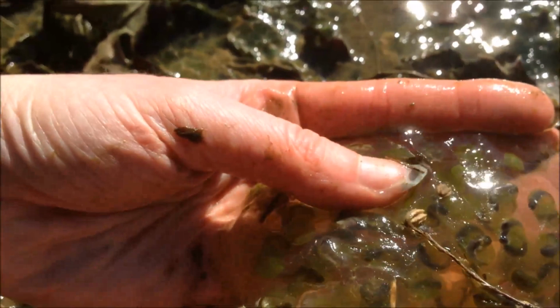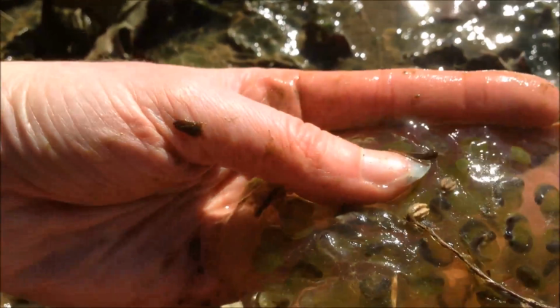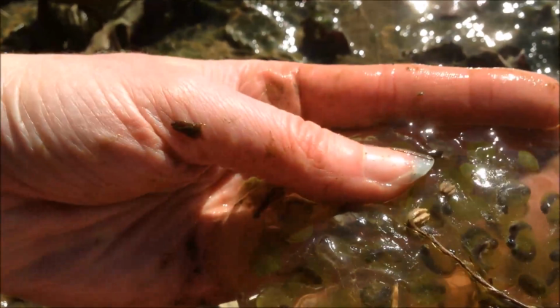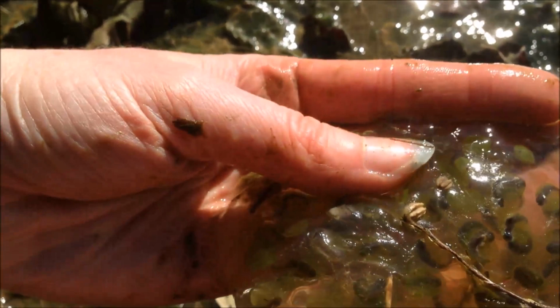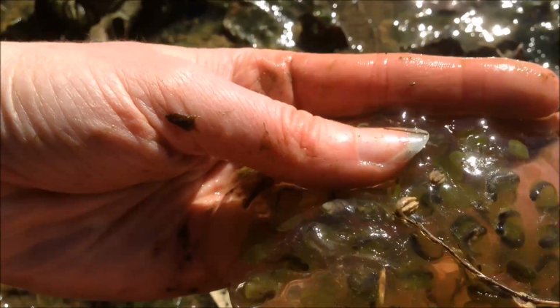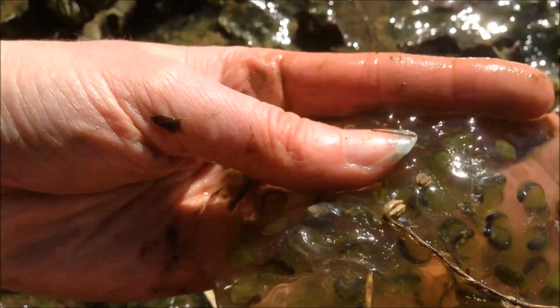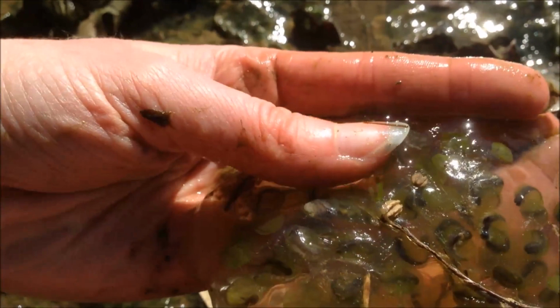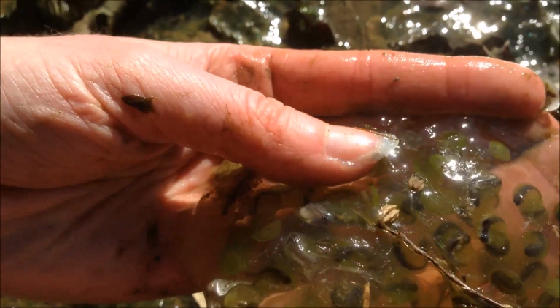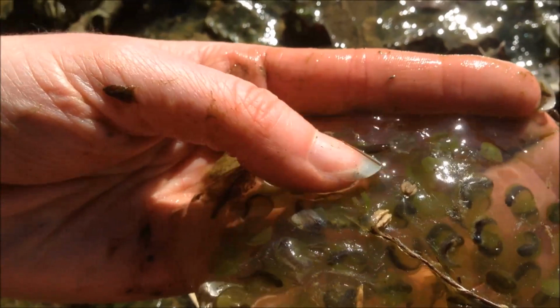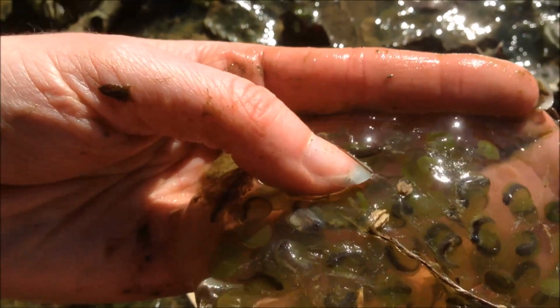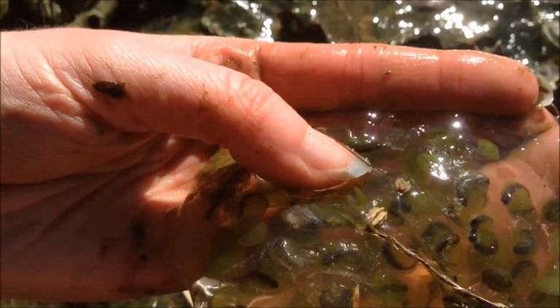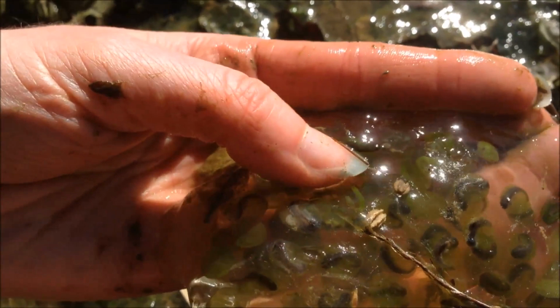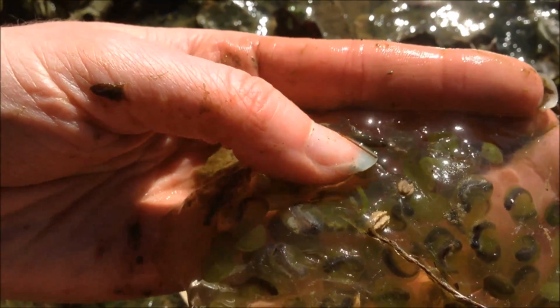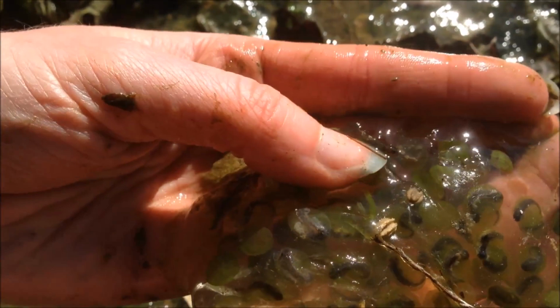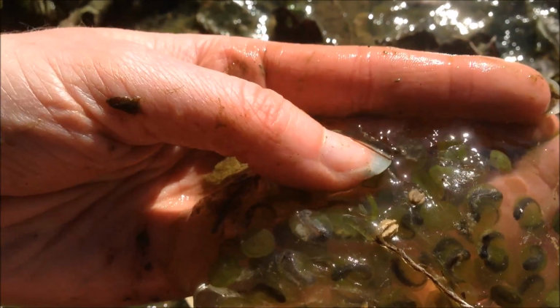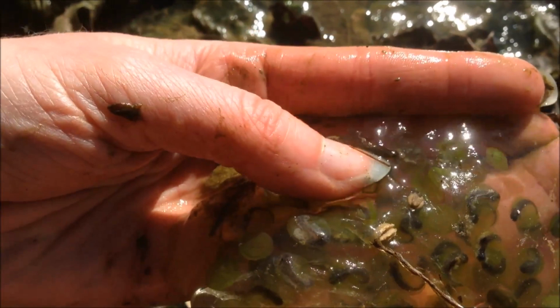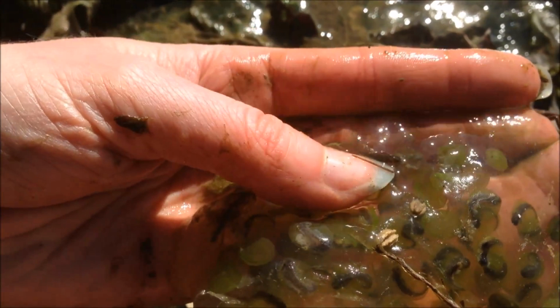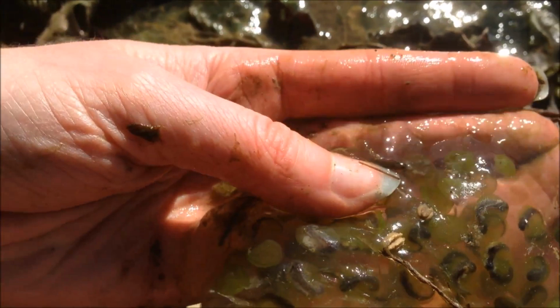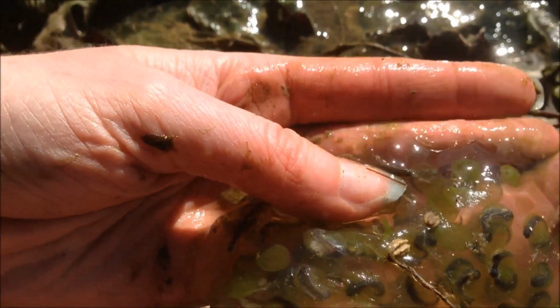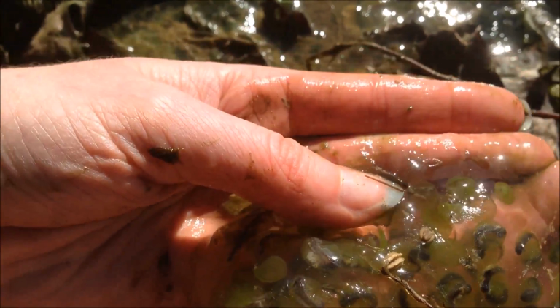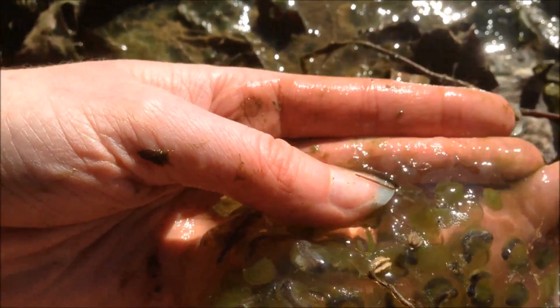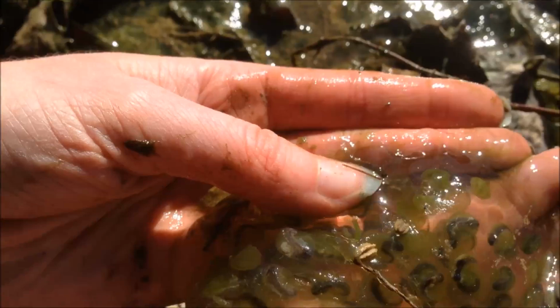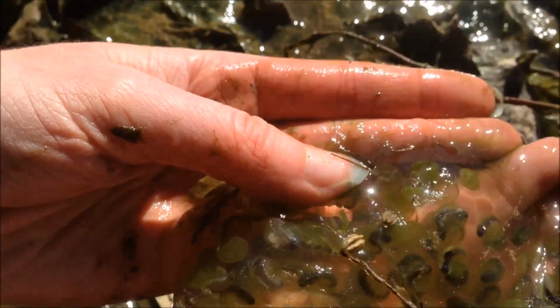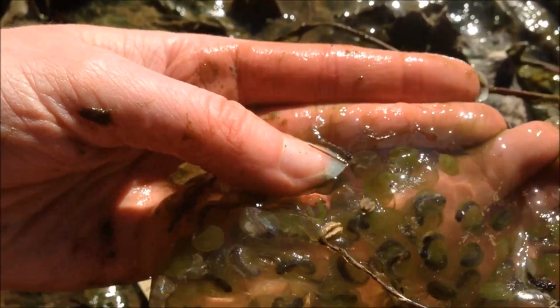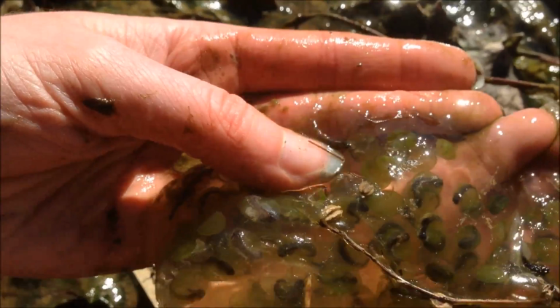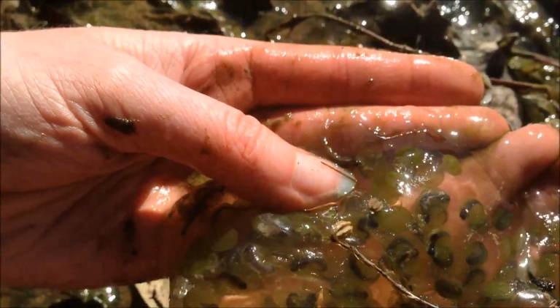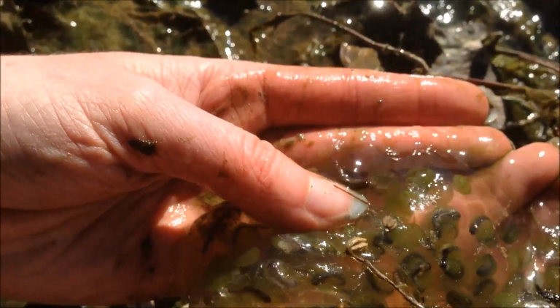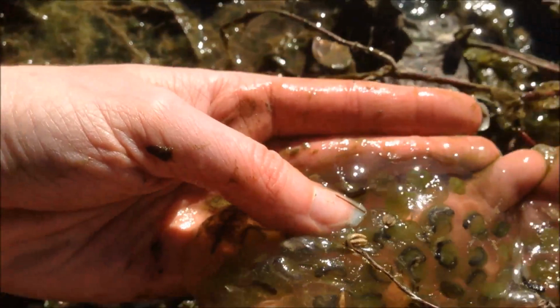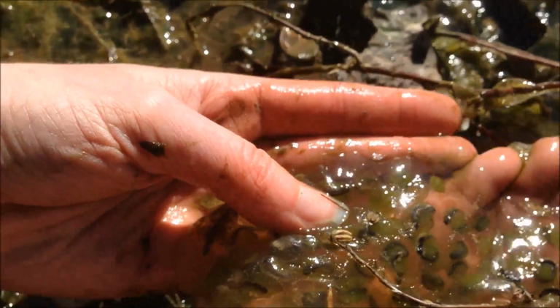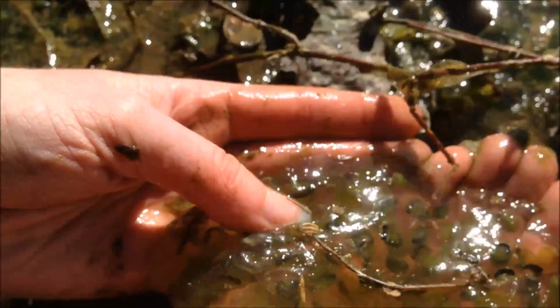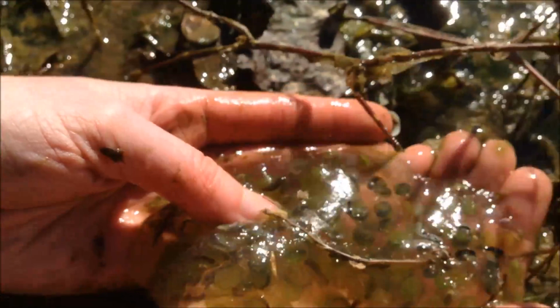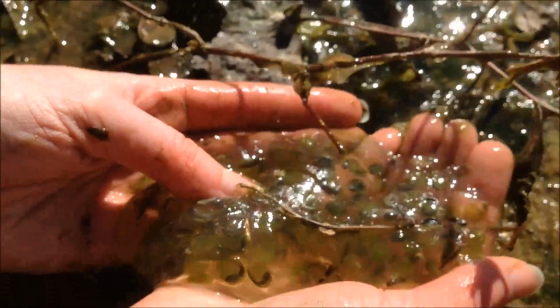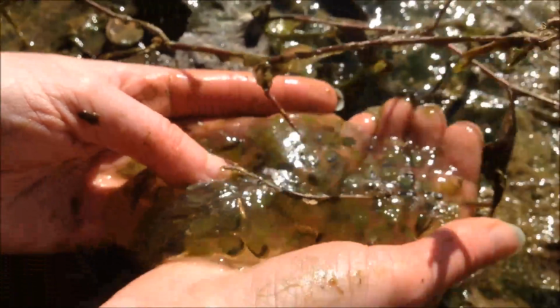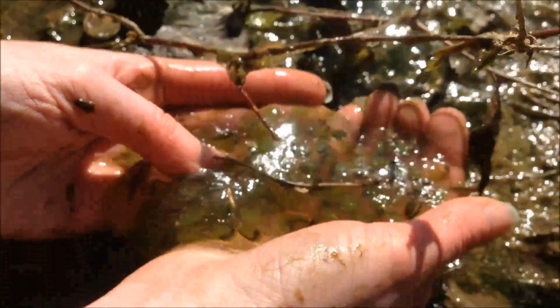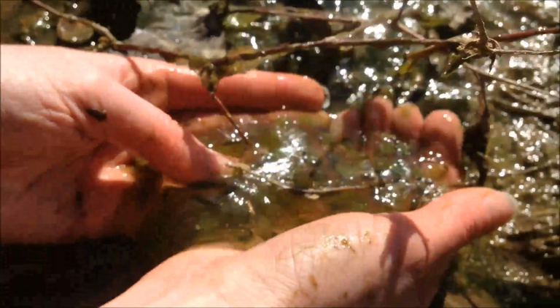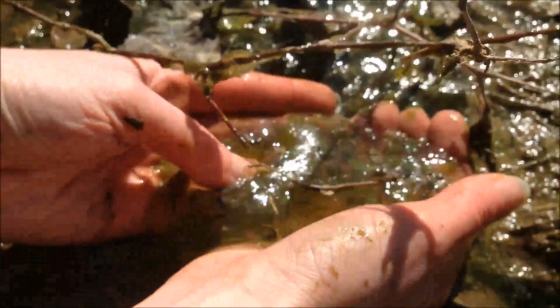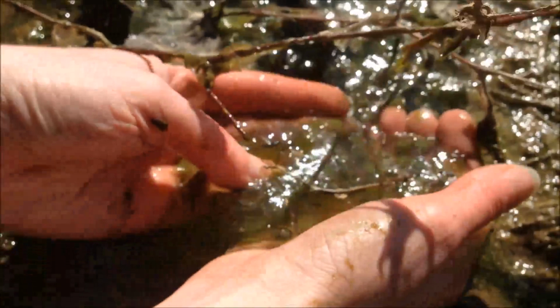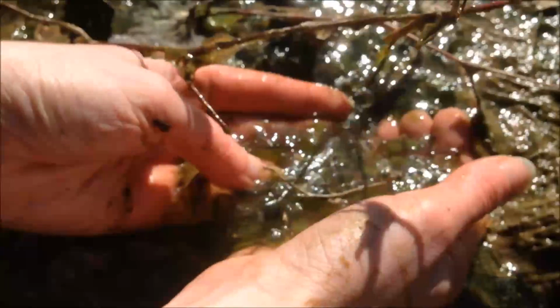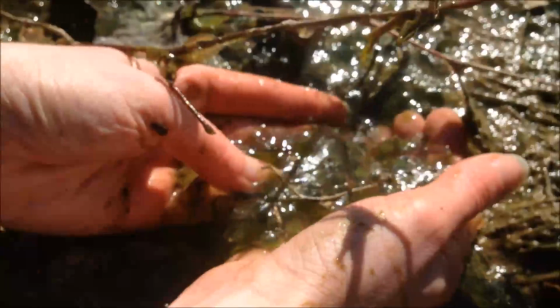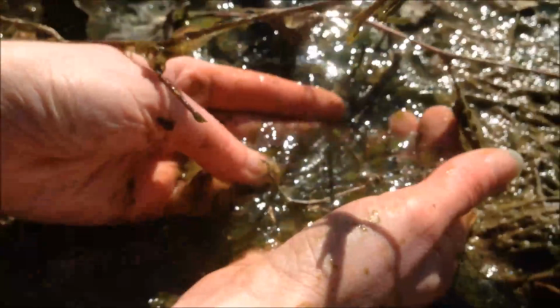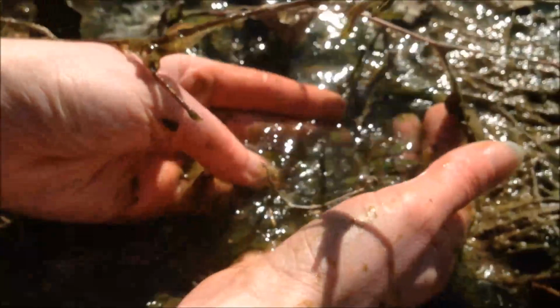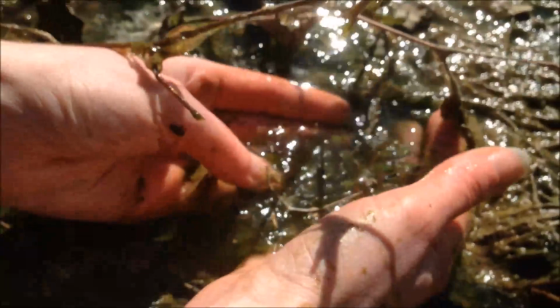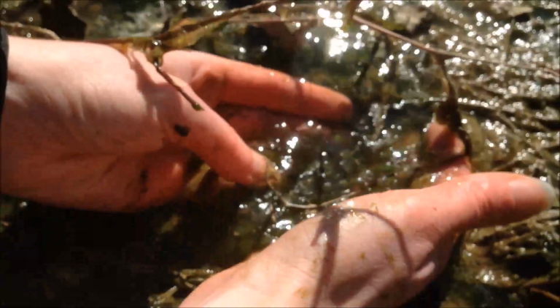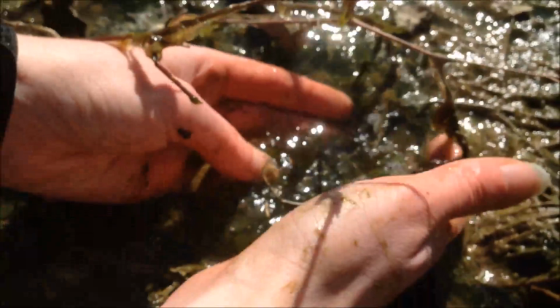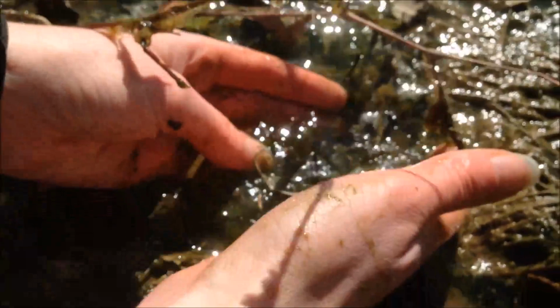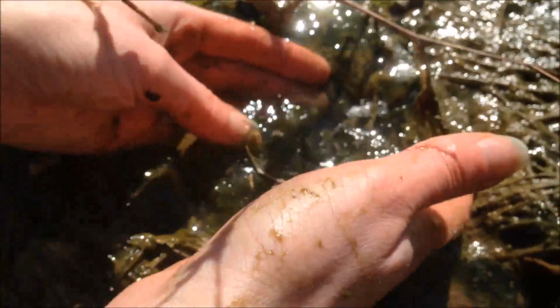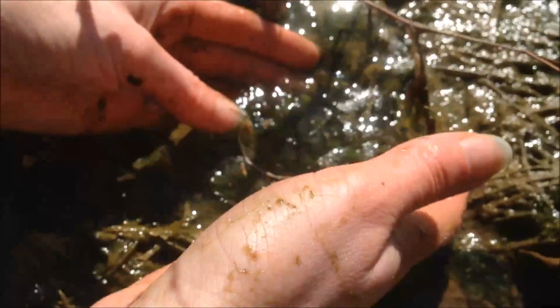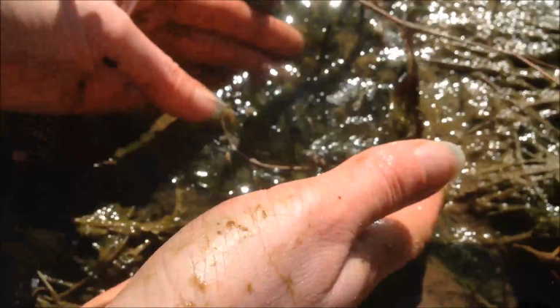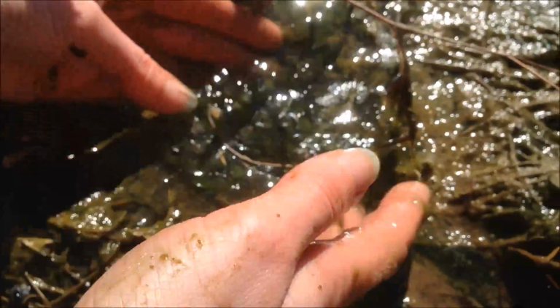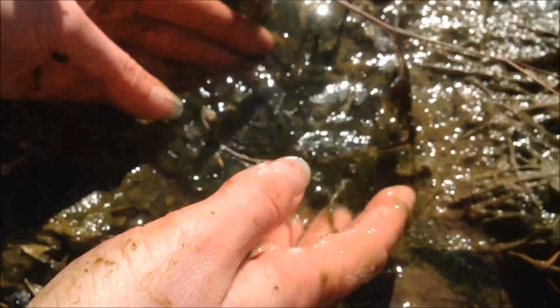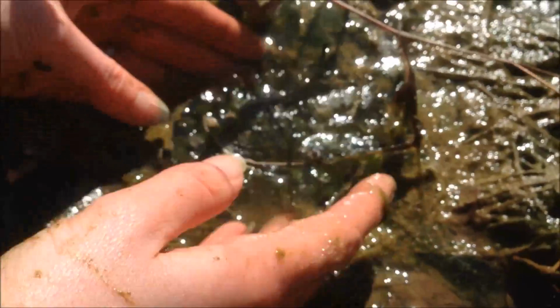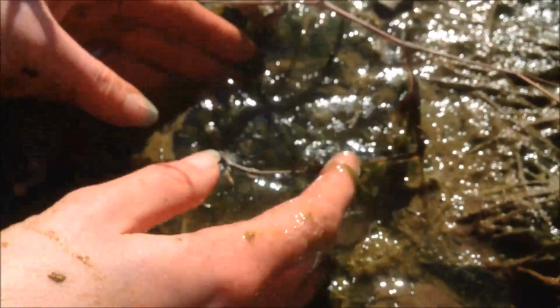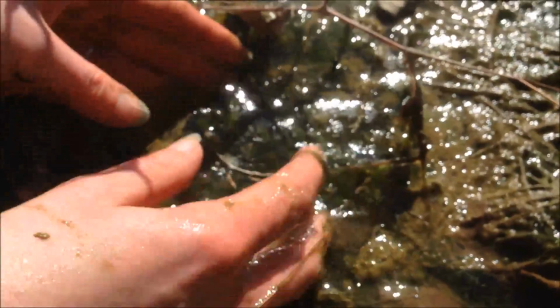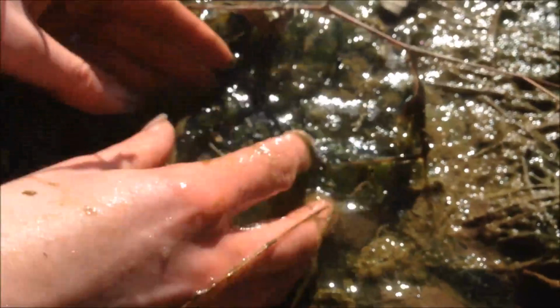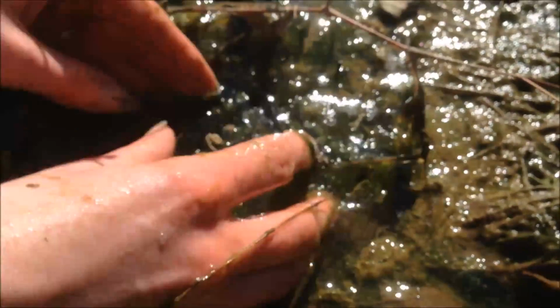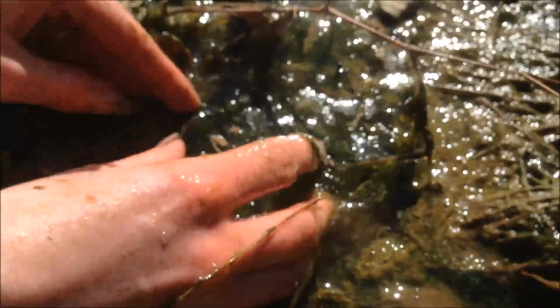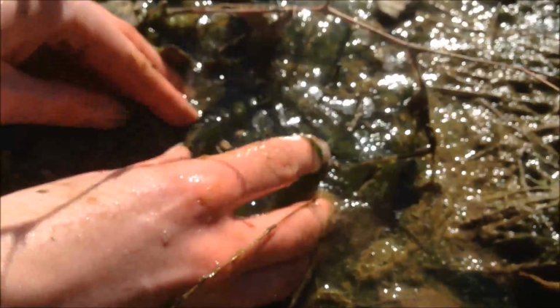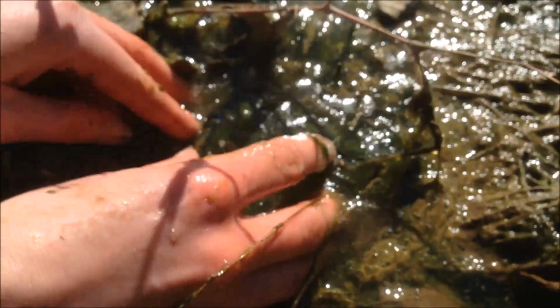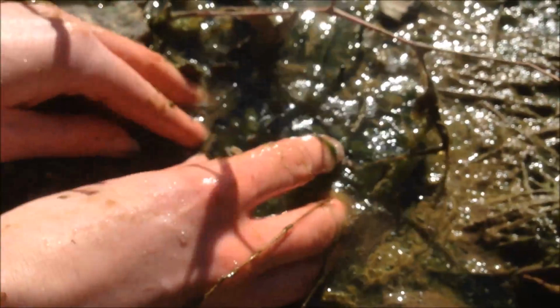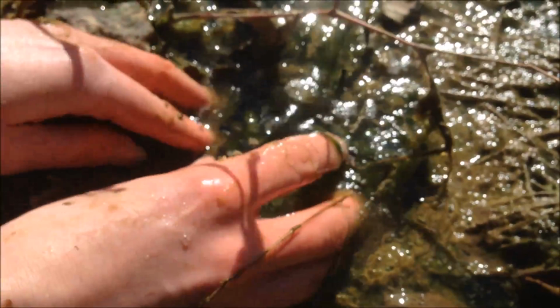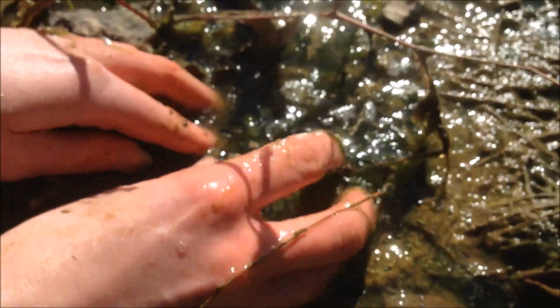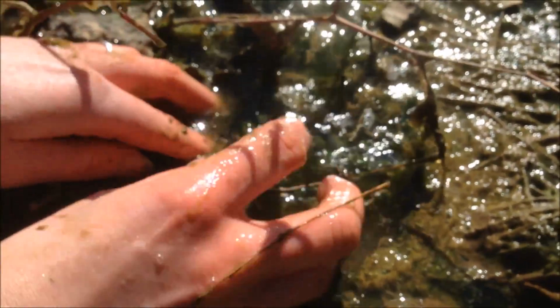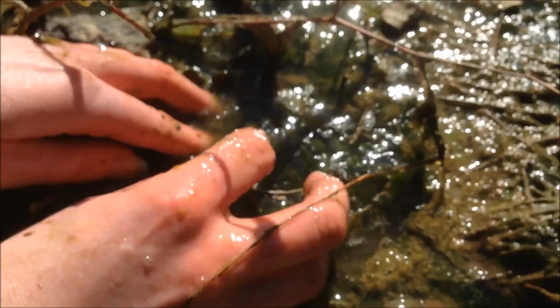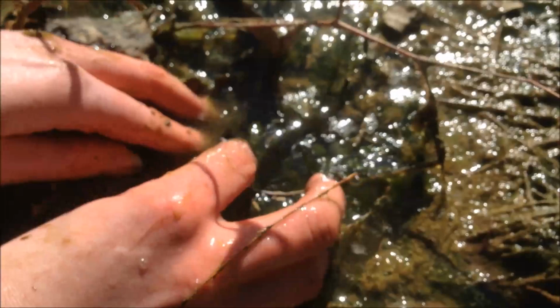See this one here? He's on the surface. So as soon as I put this back in the water, he'll be free to go. He probably won't go very far just yet.